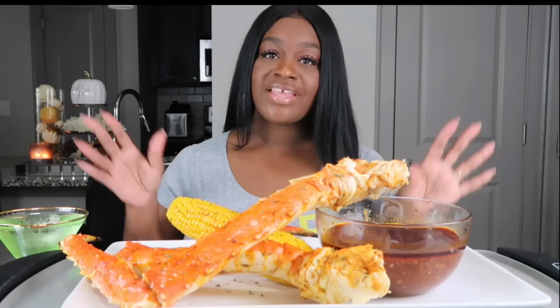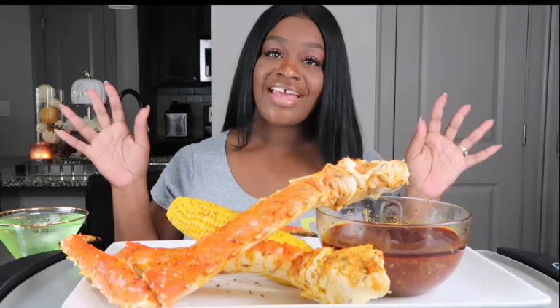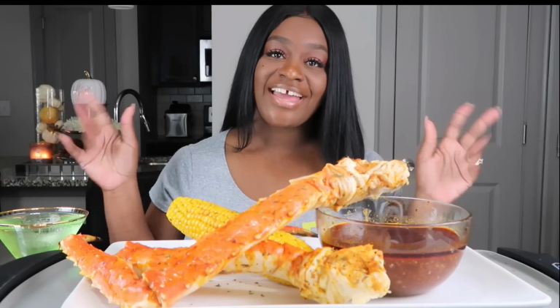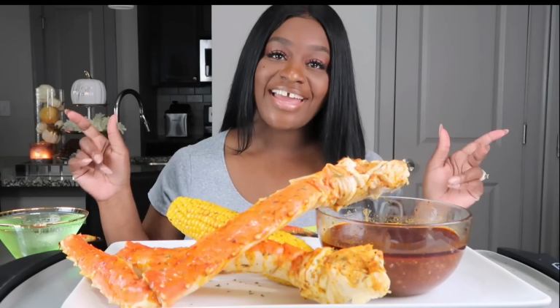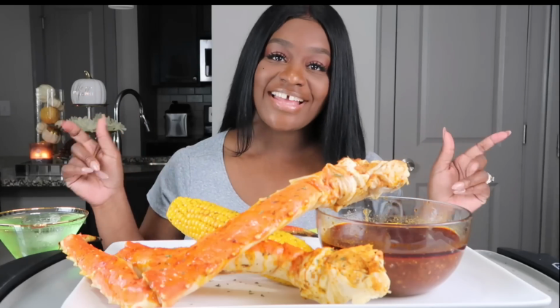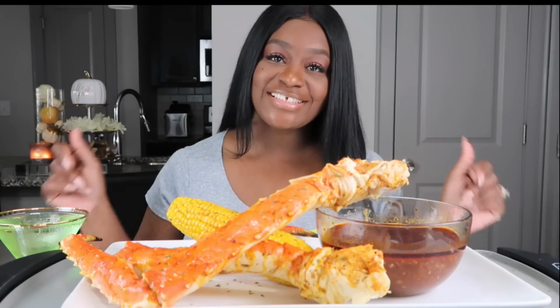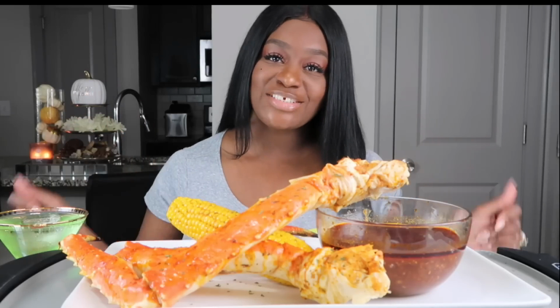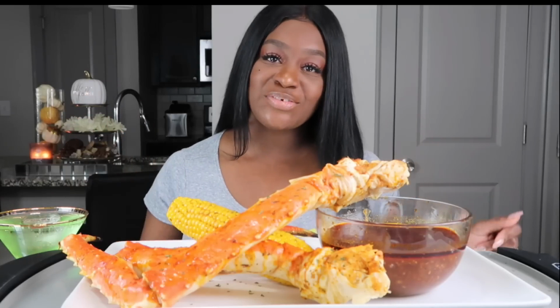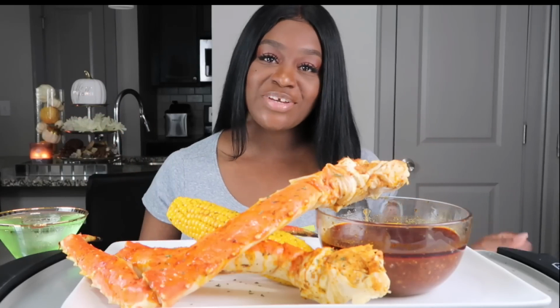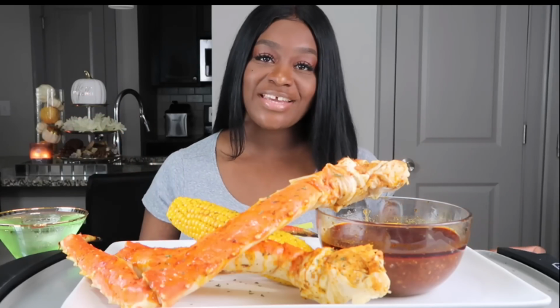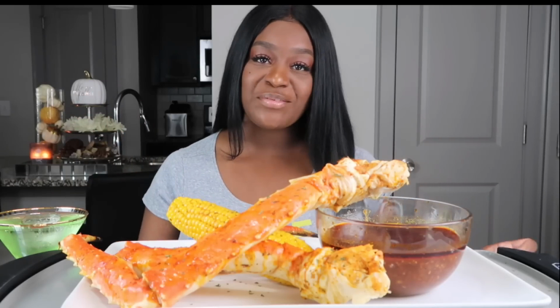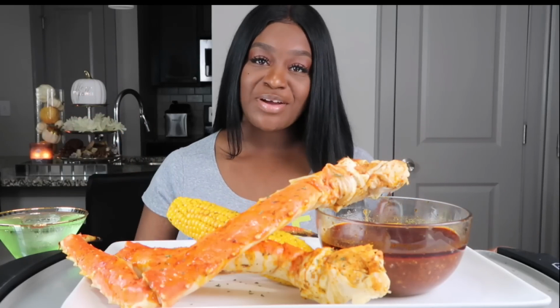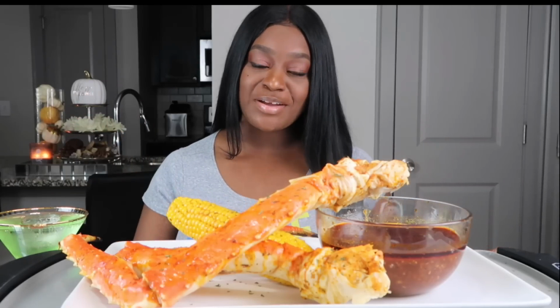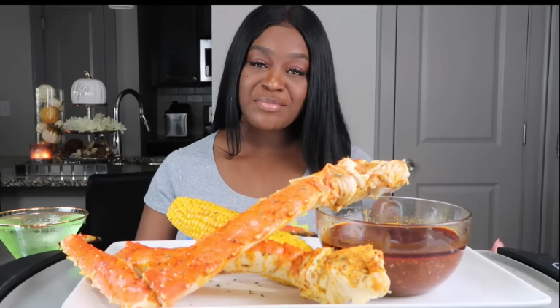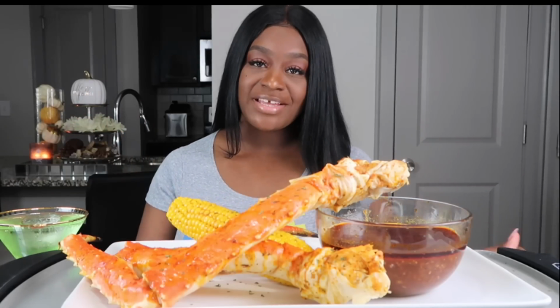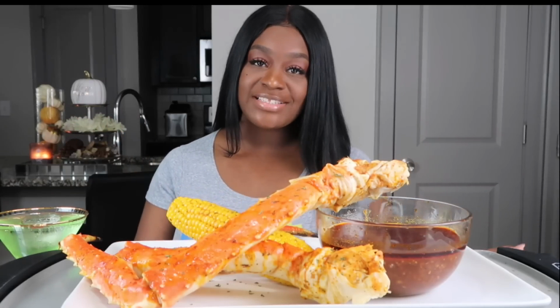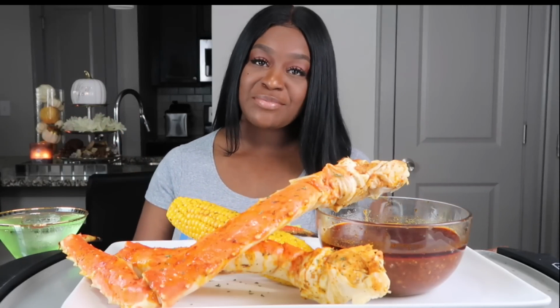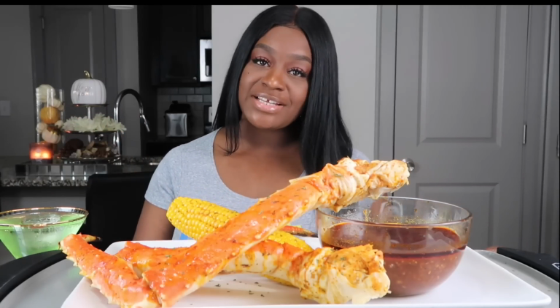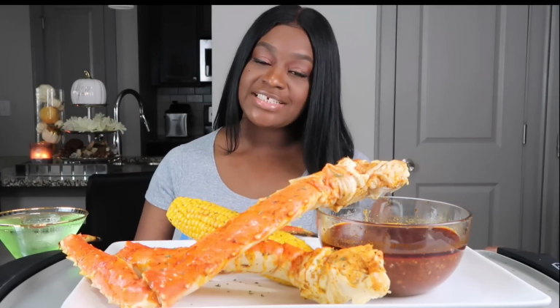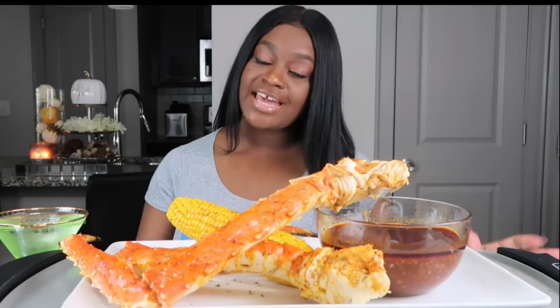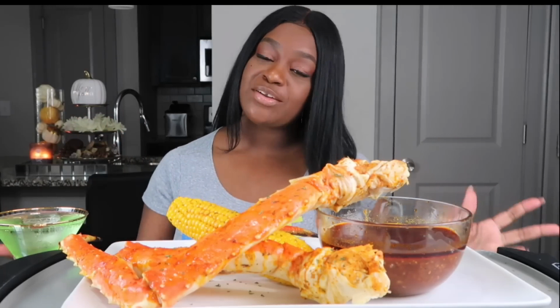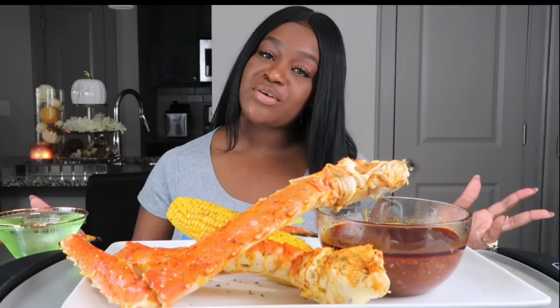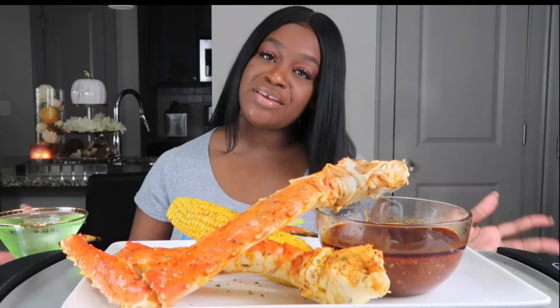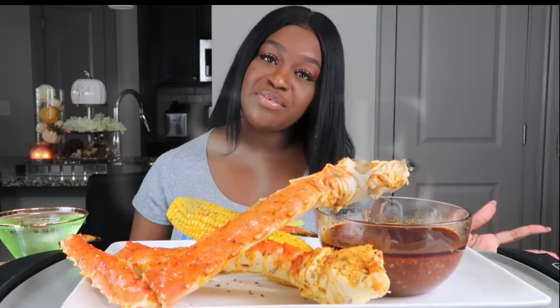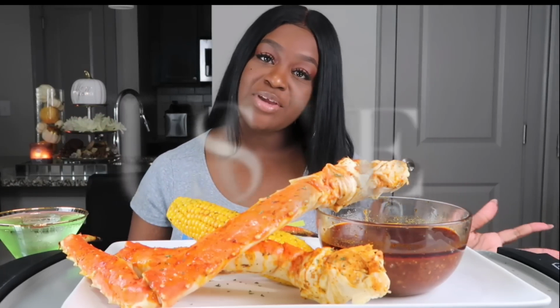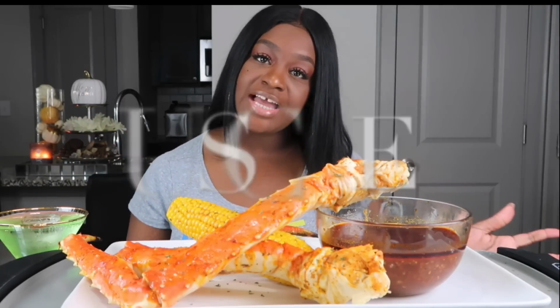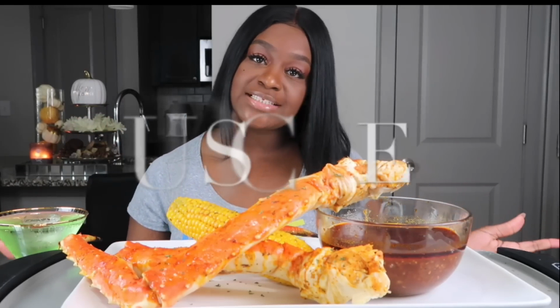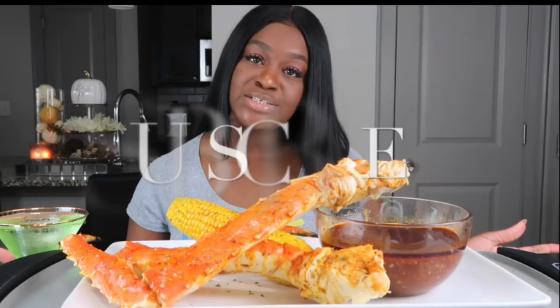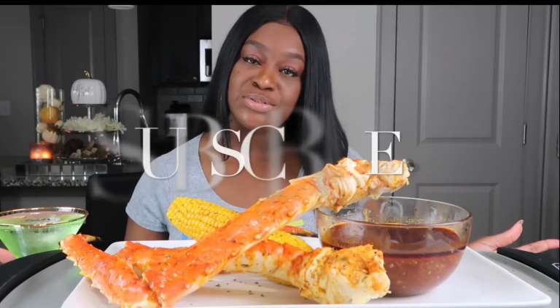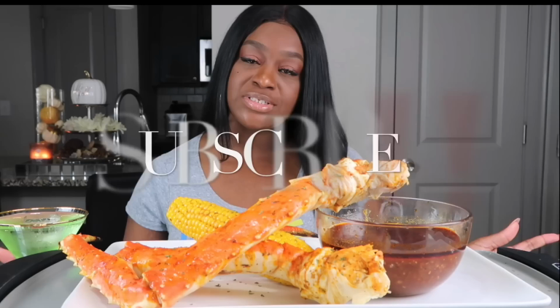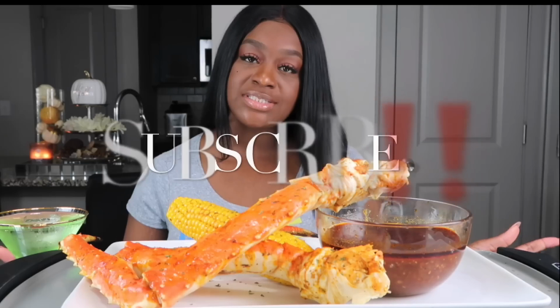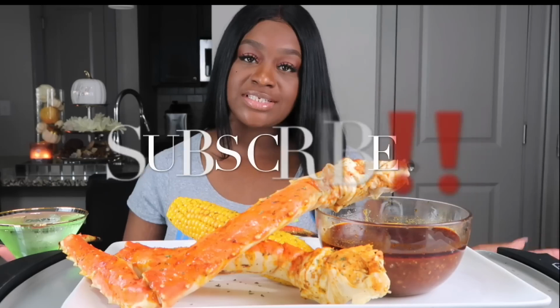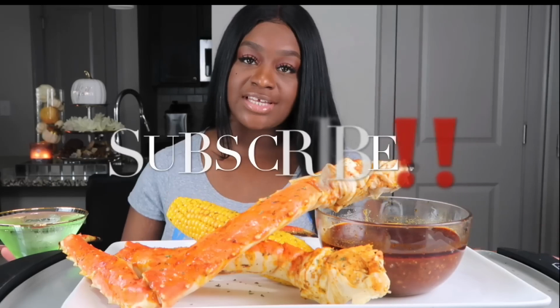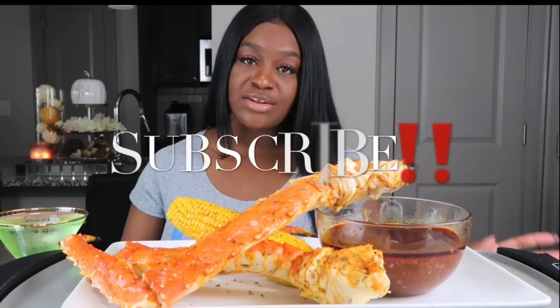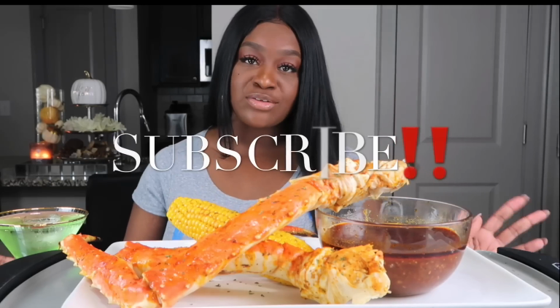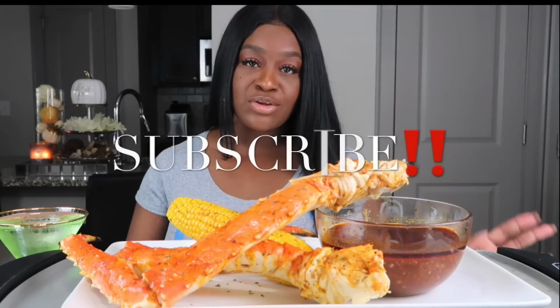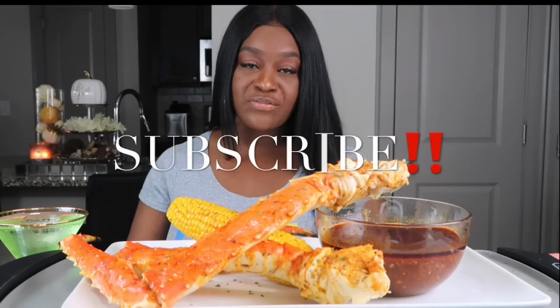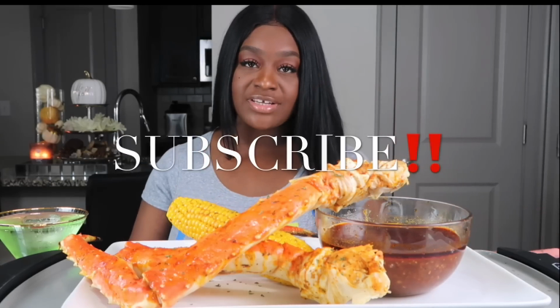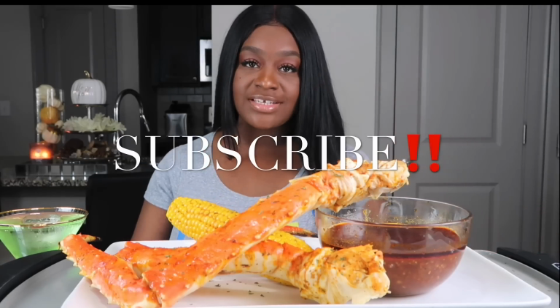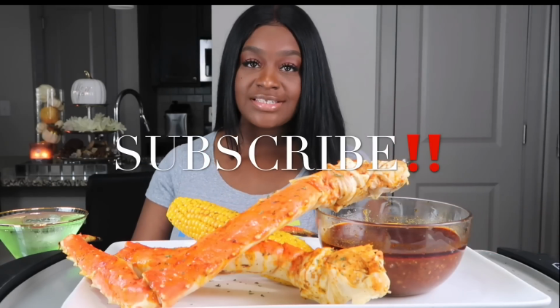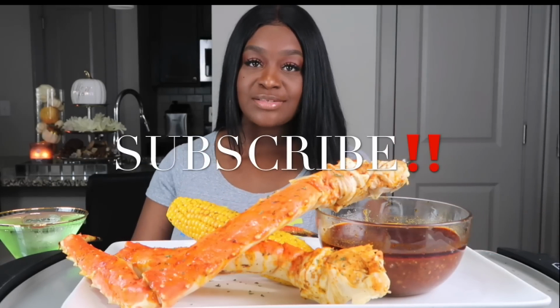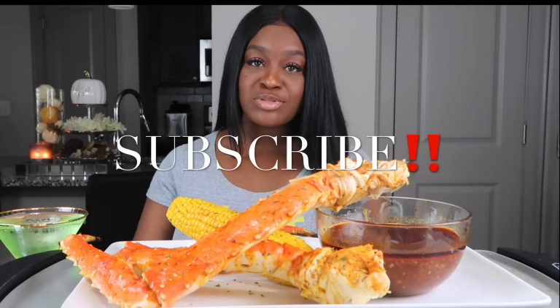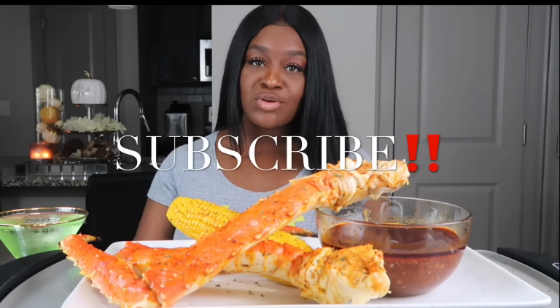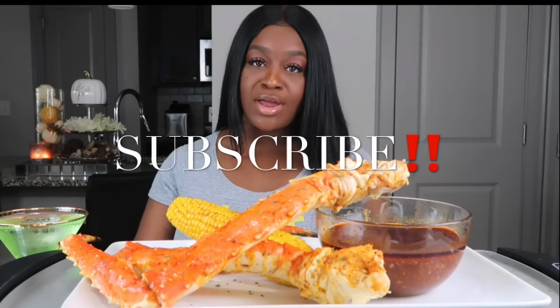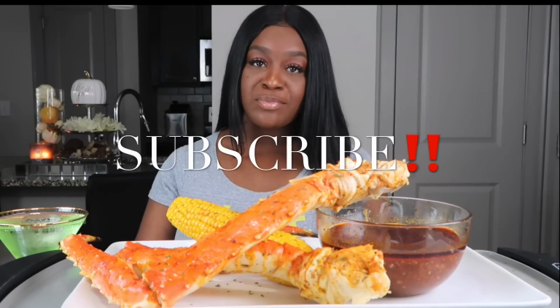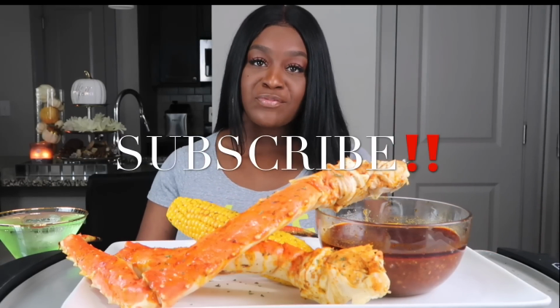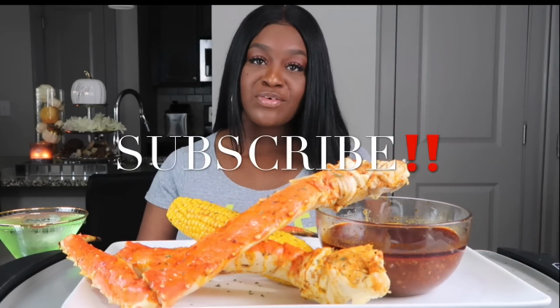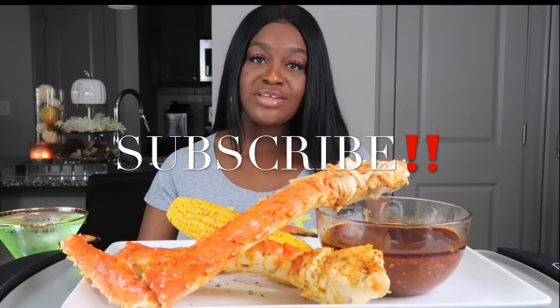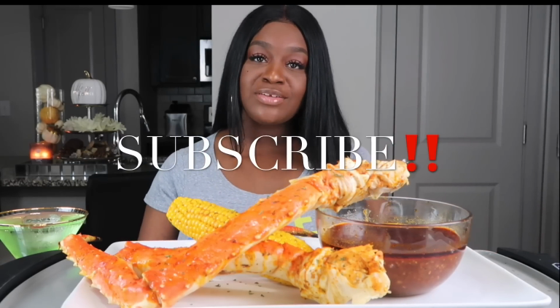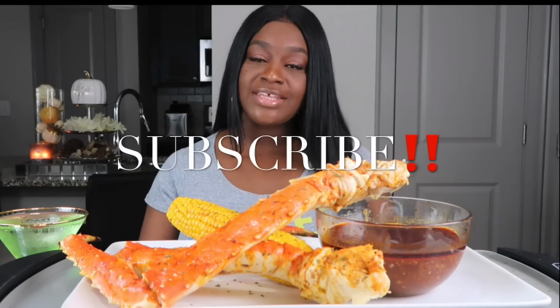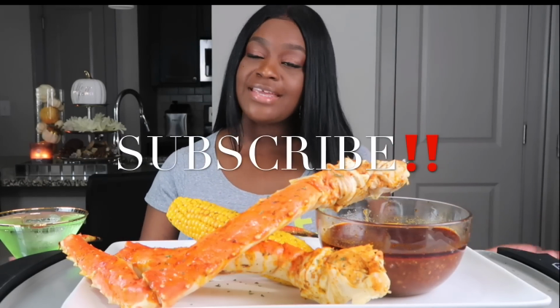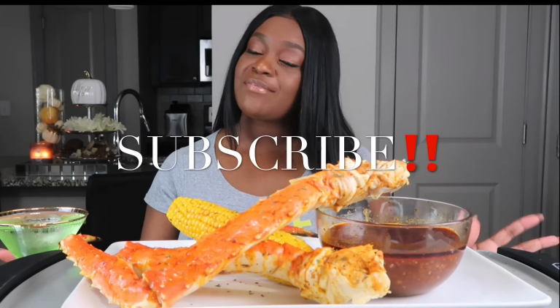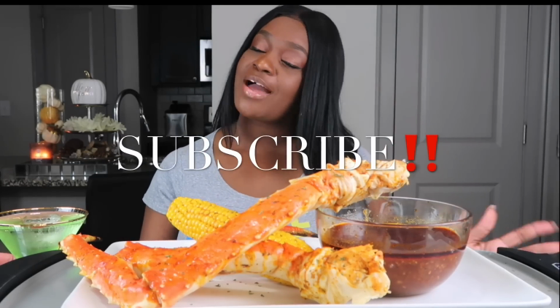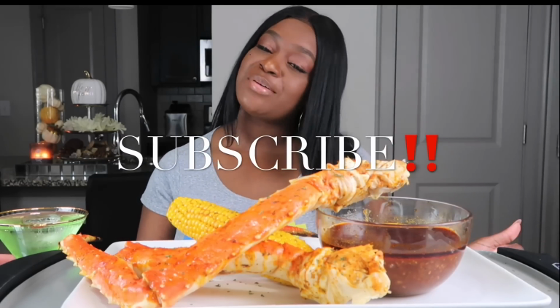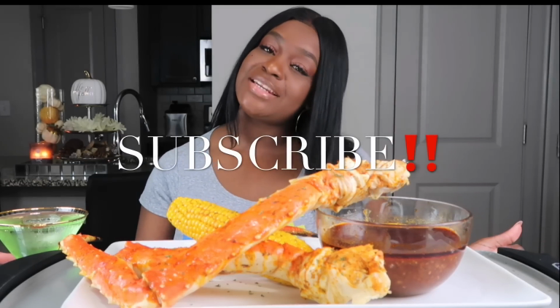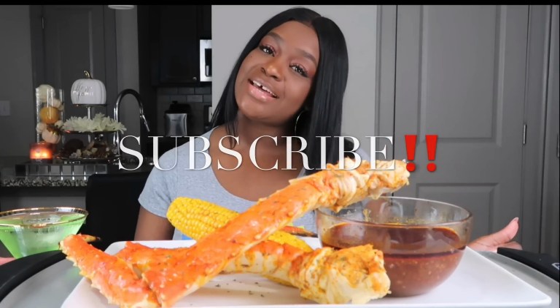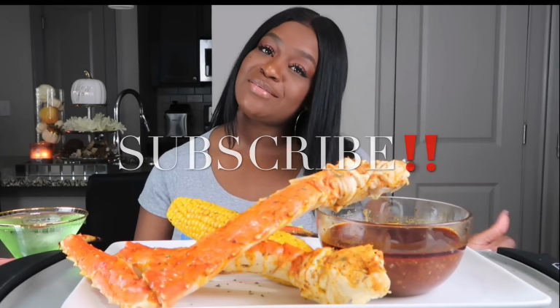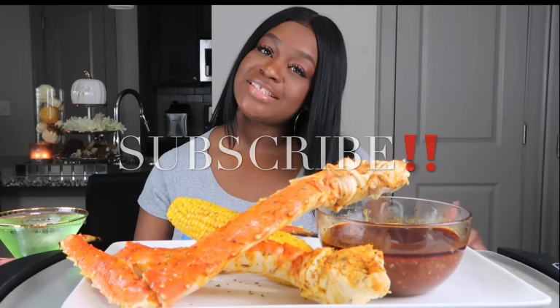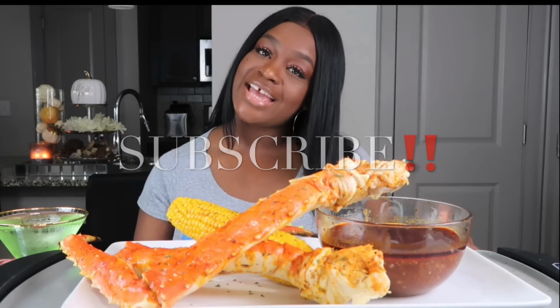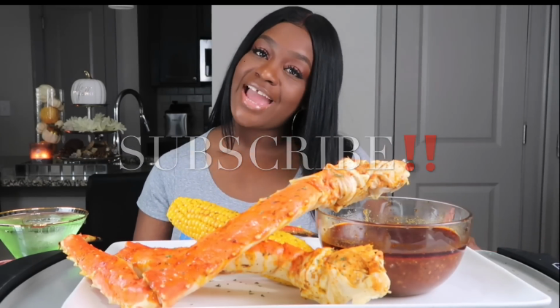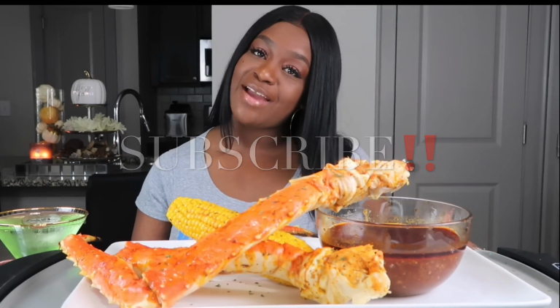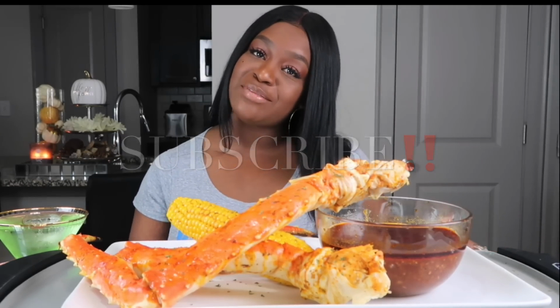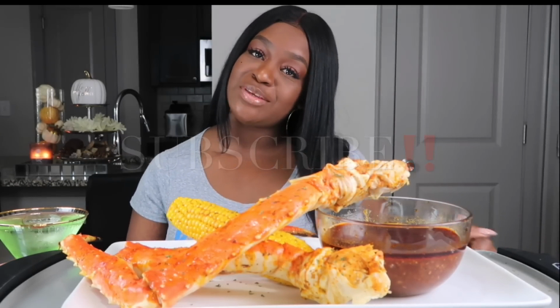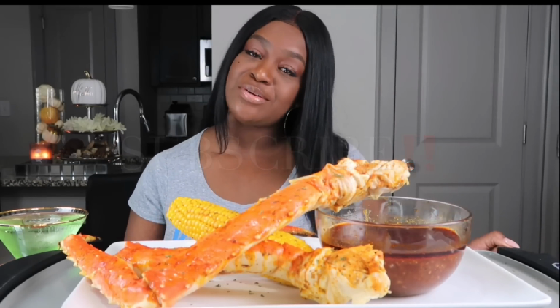Hey guys, it's Sharika and welcome back to my channel. If you guys are new to the channel, don't forget to subscribe before you leave. I would love to have you.